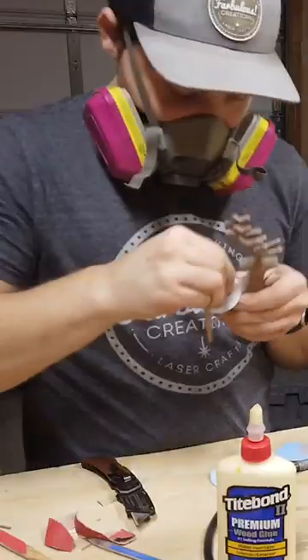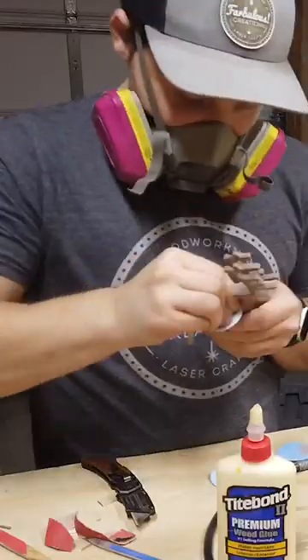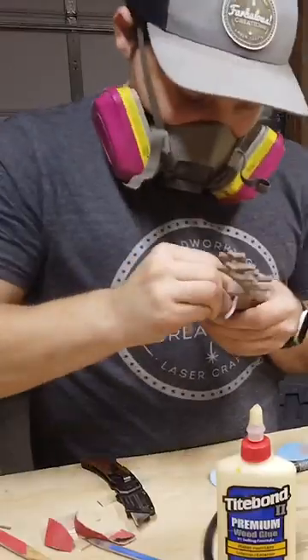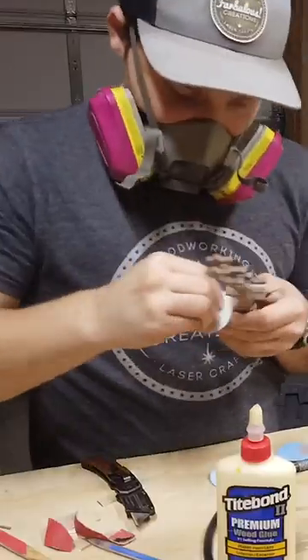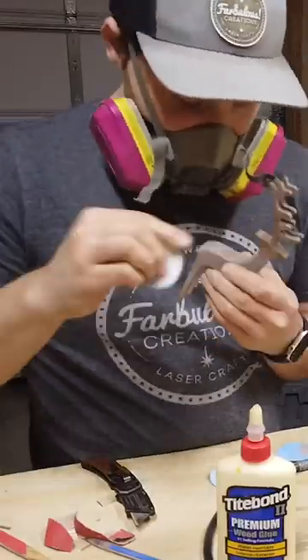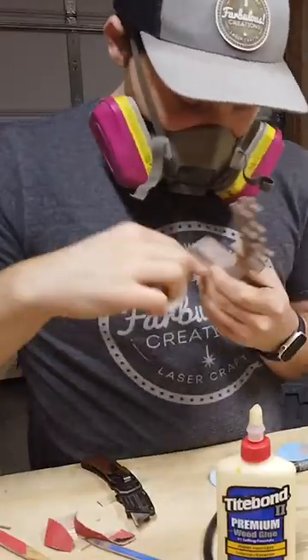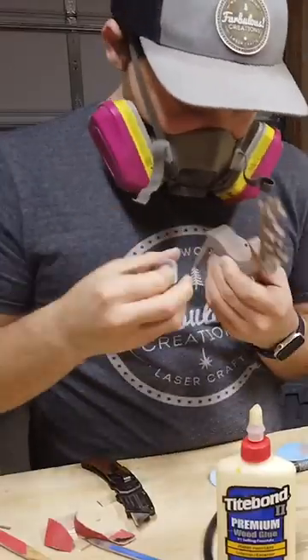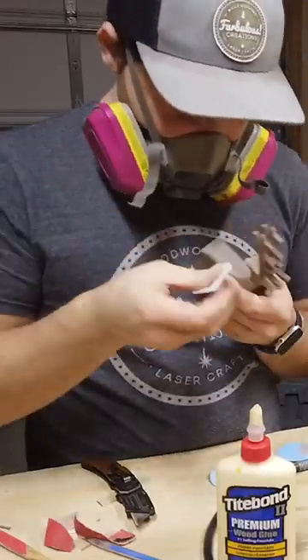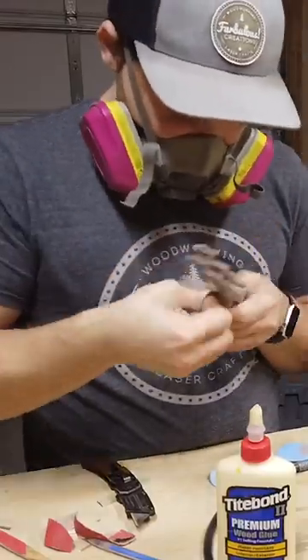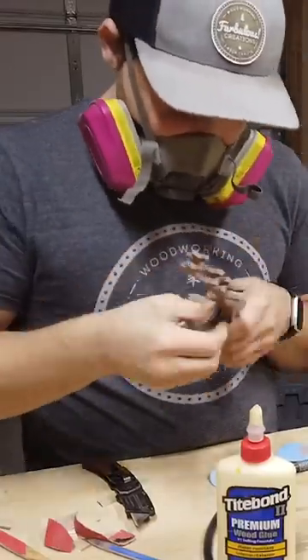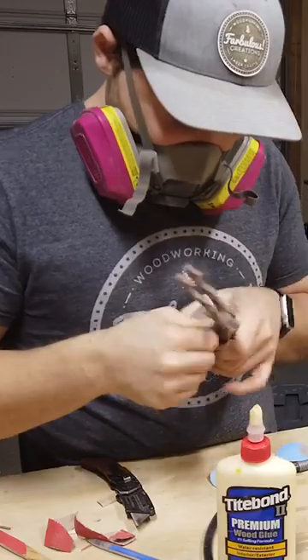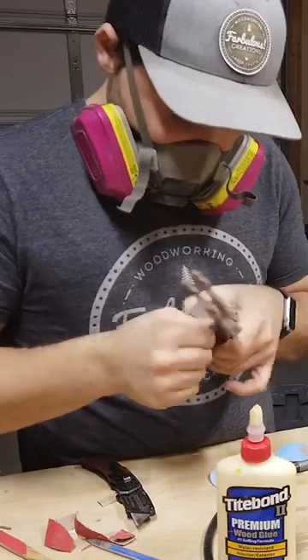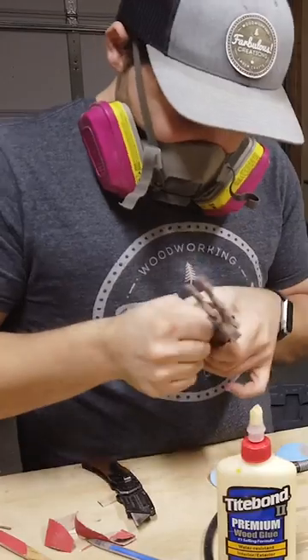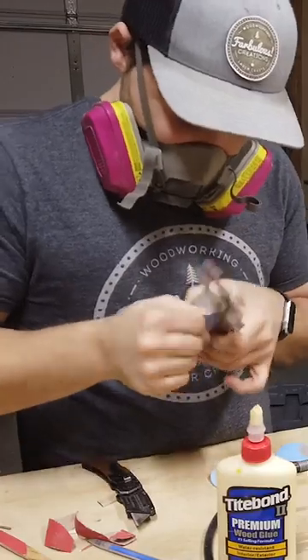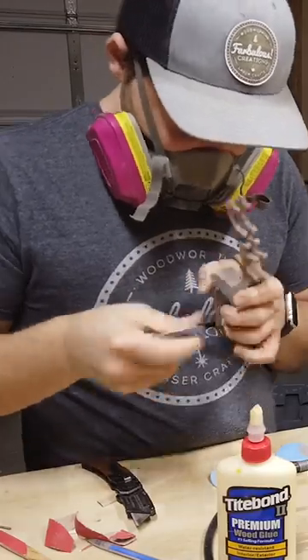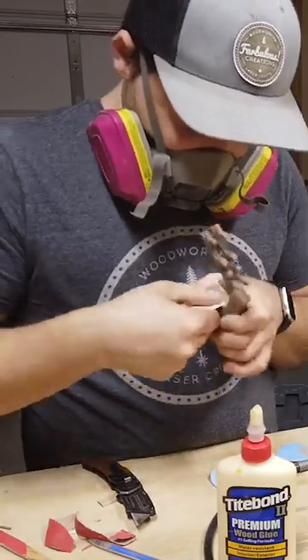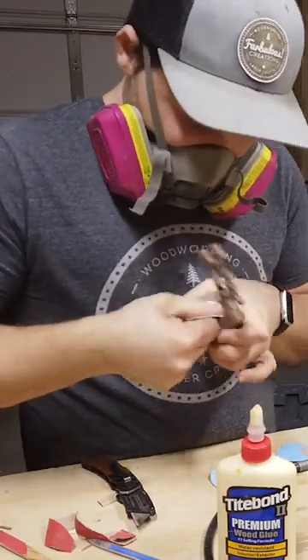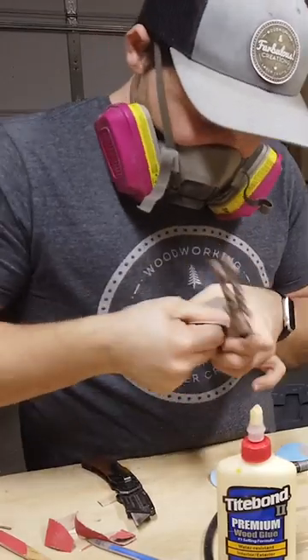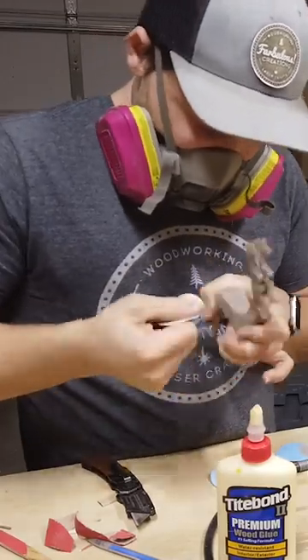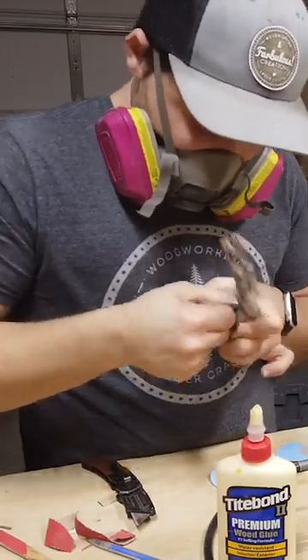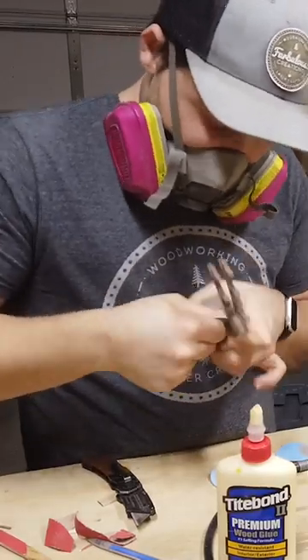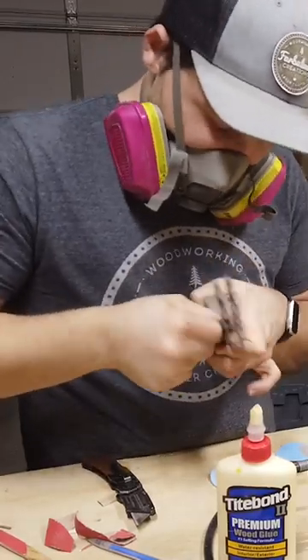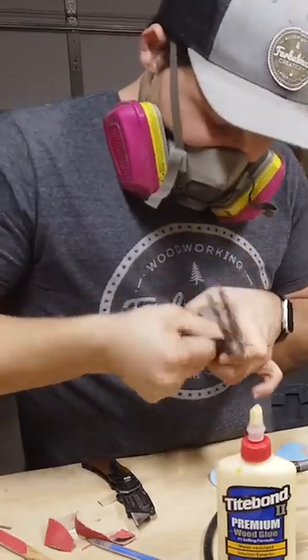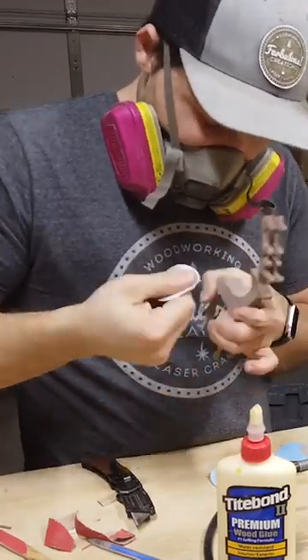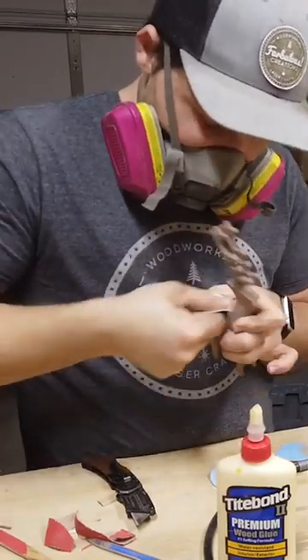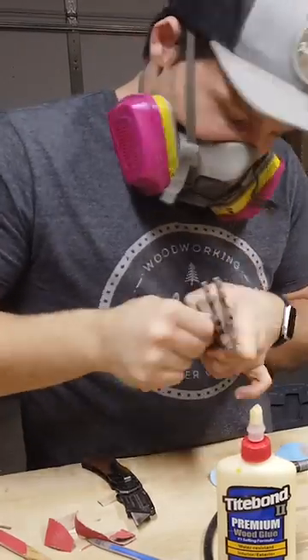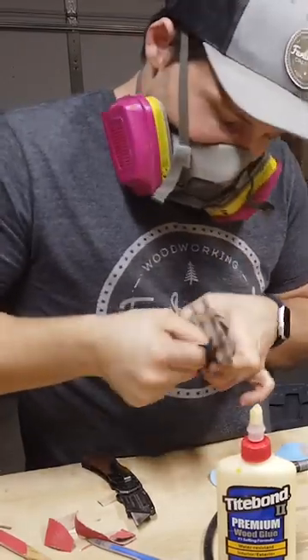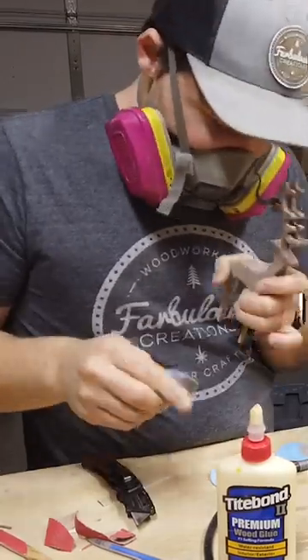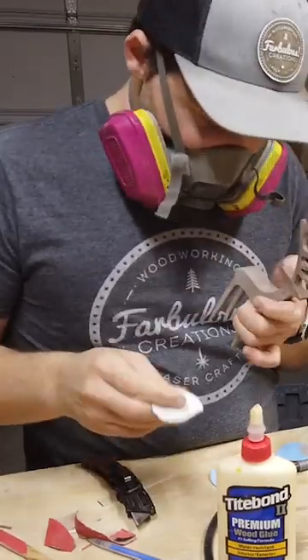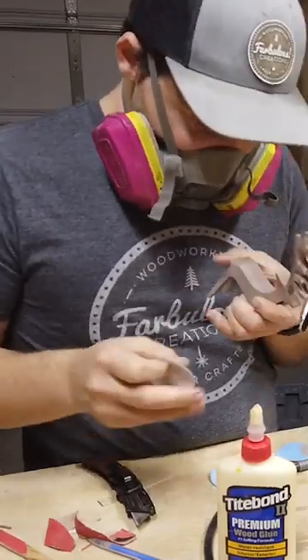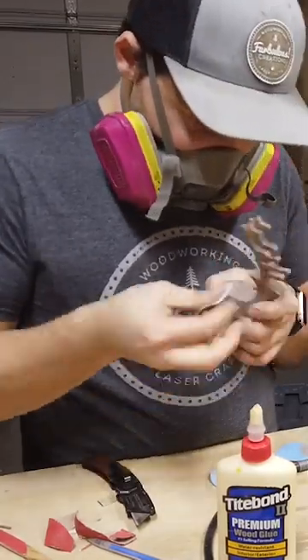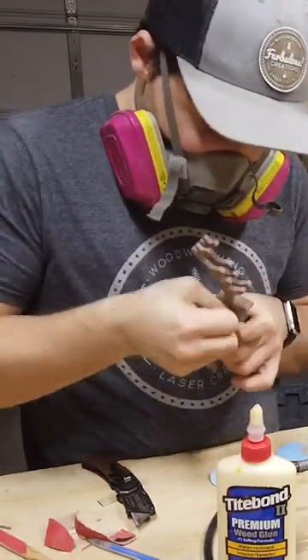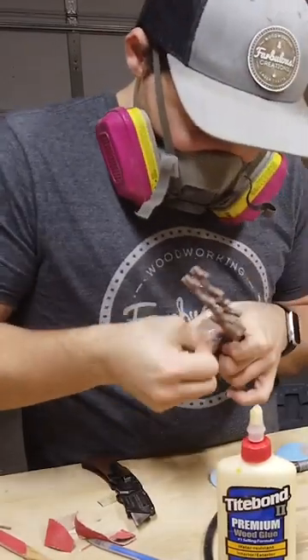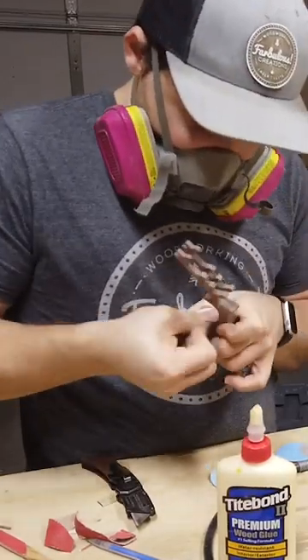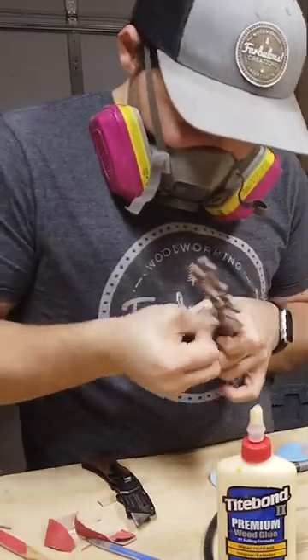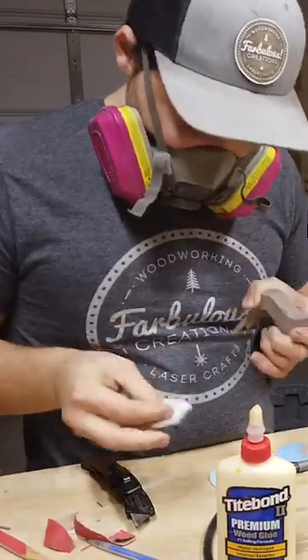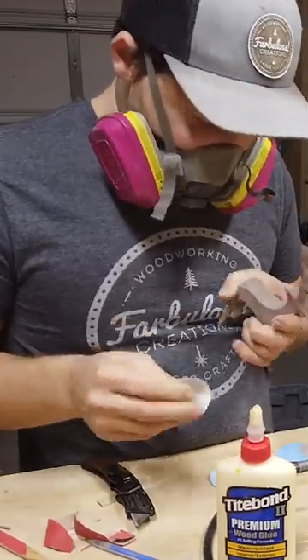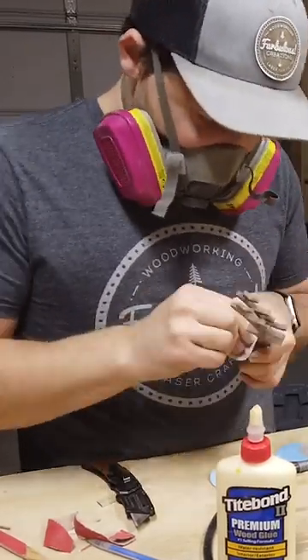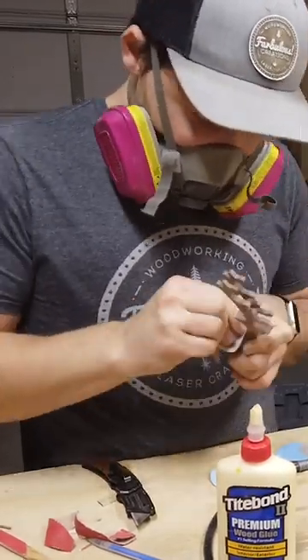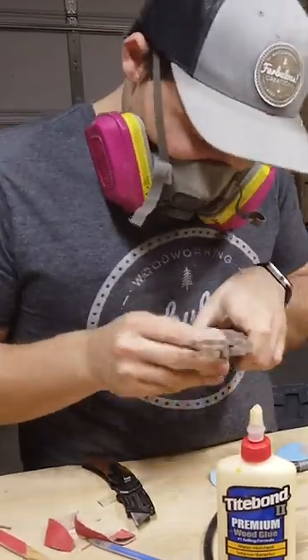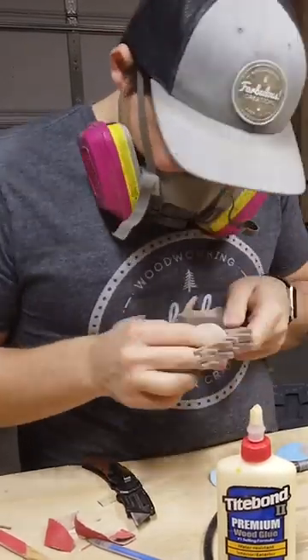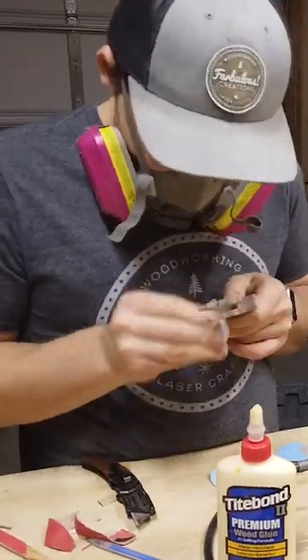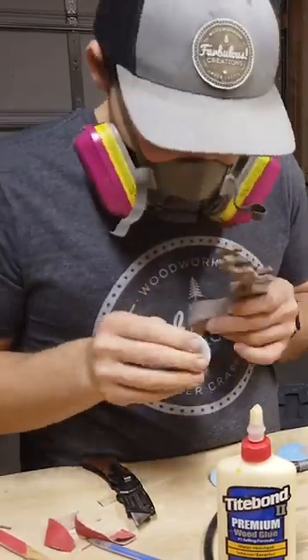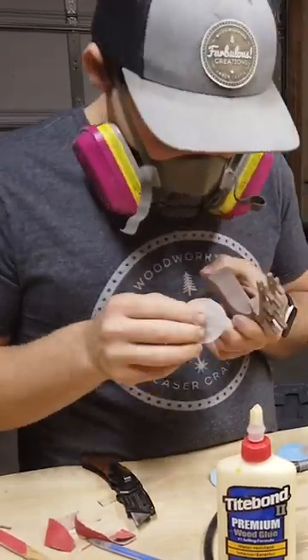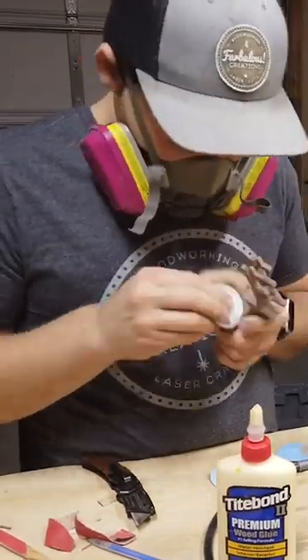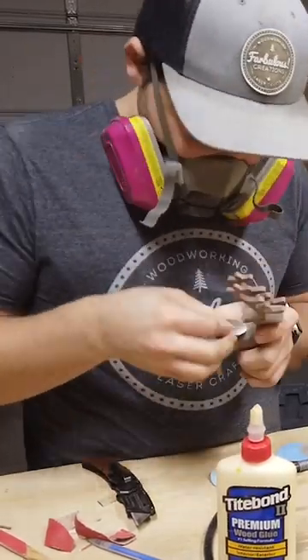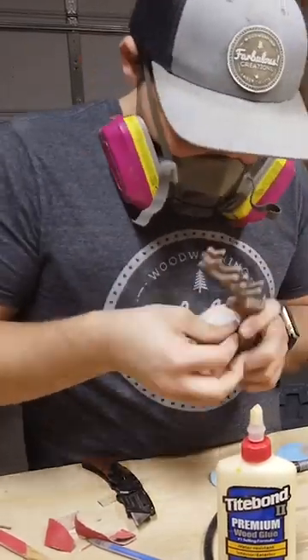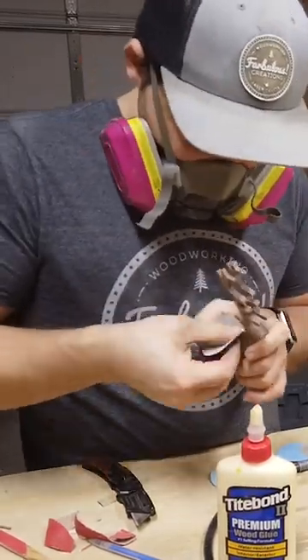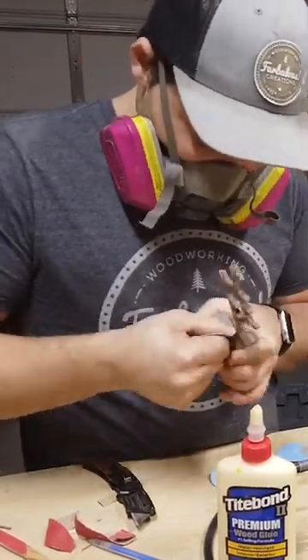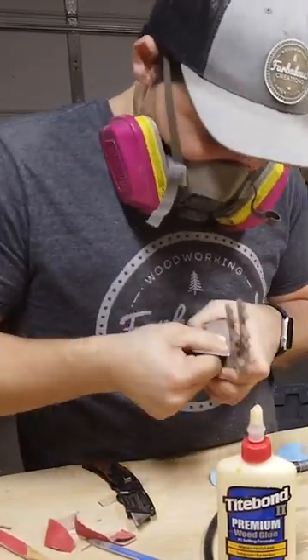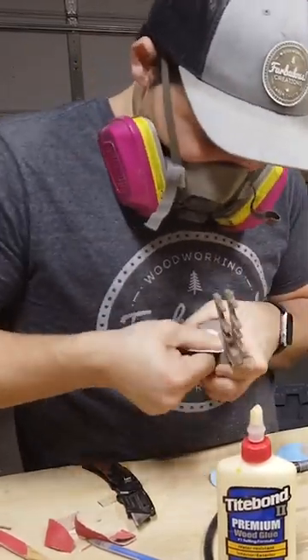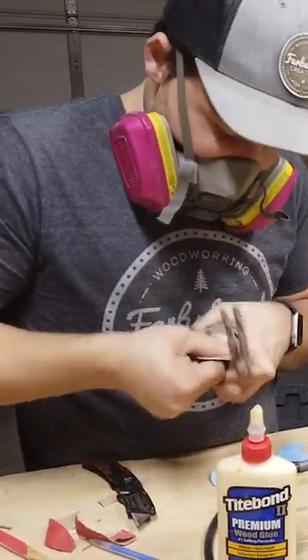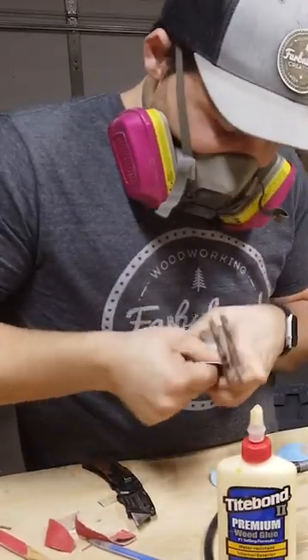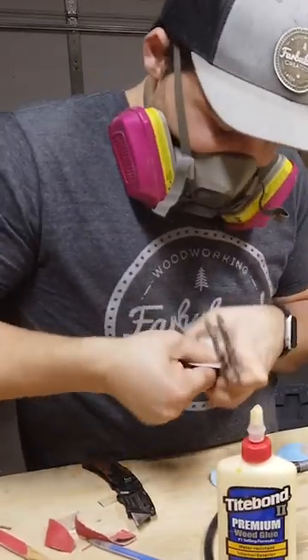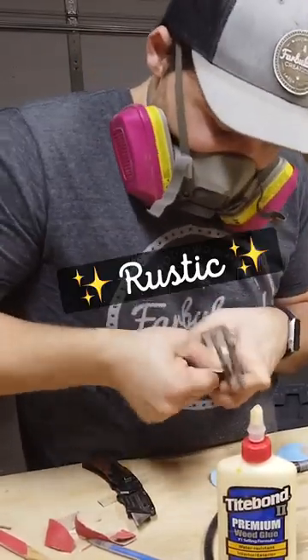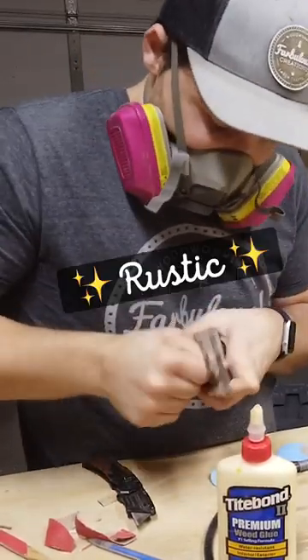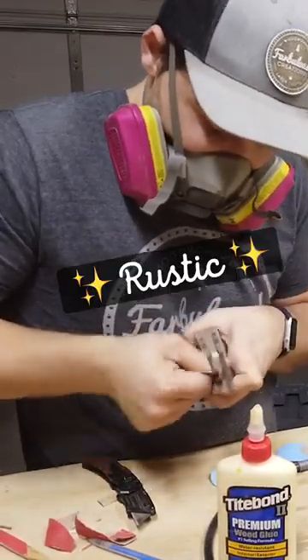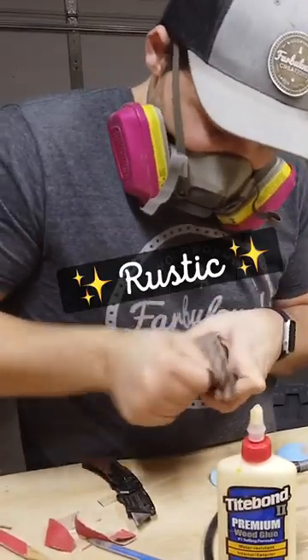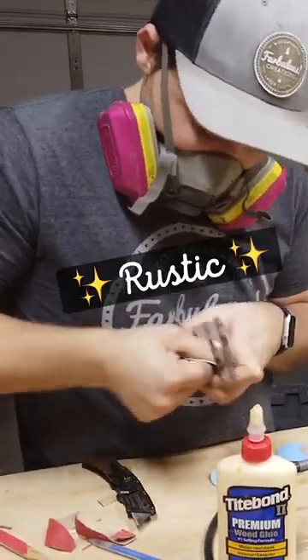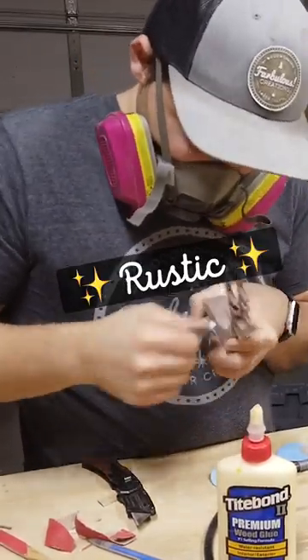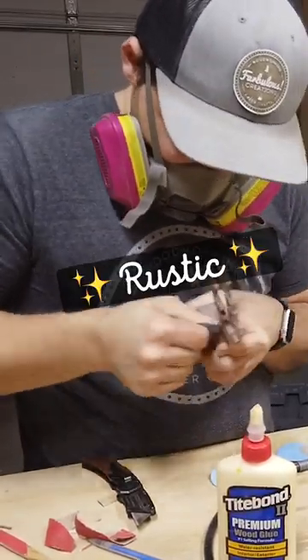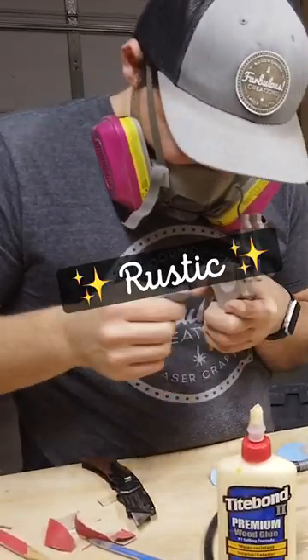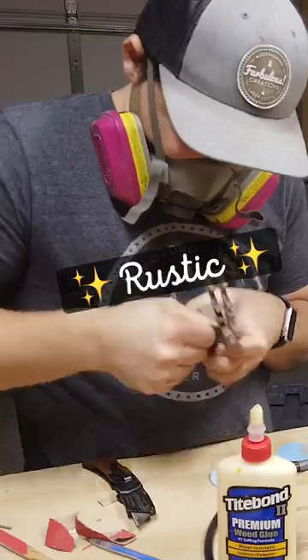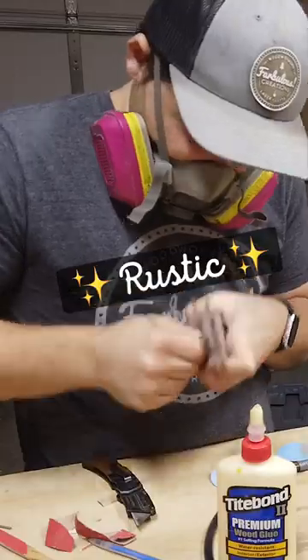If you want to sand these to look perfect, you totally can, but that takes a while, so feel free to just leave them unsanded and call it rustic.